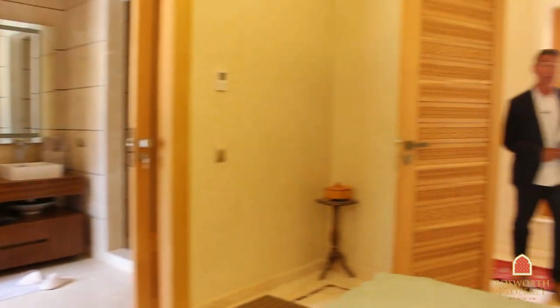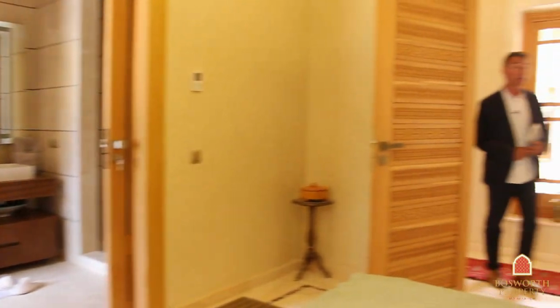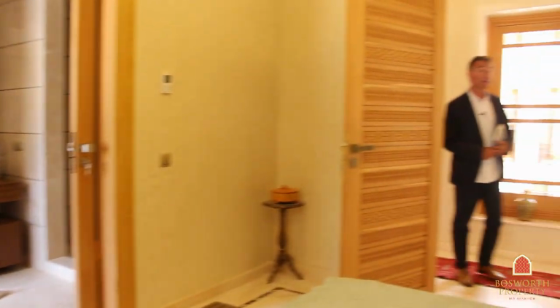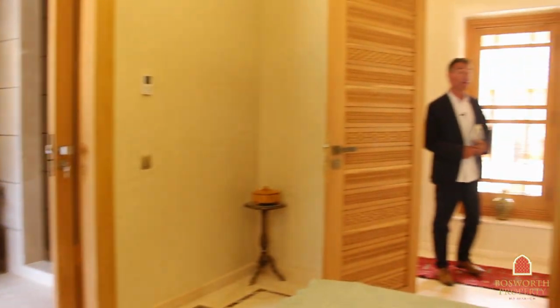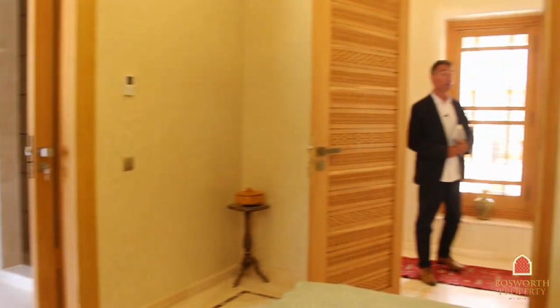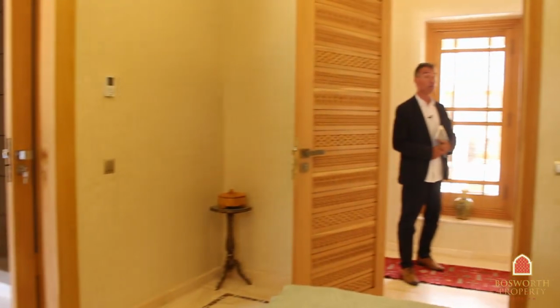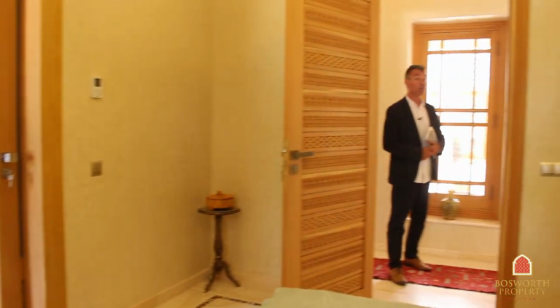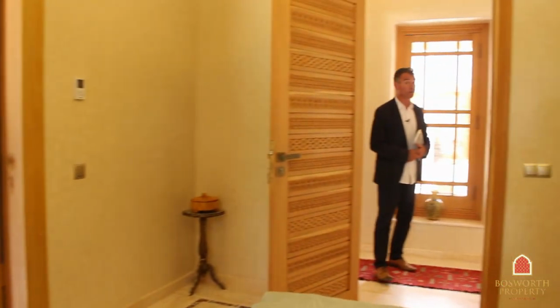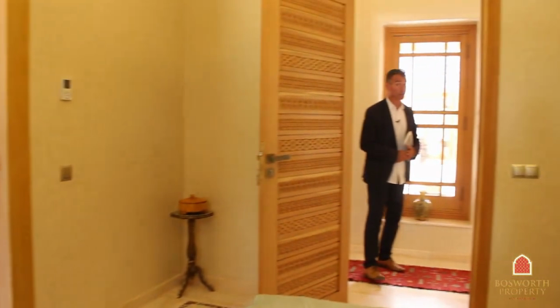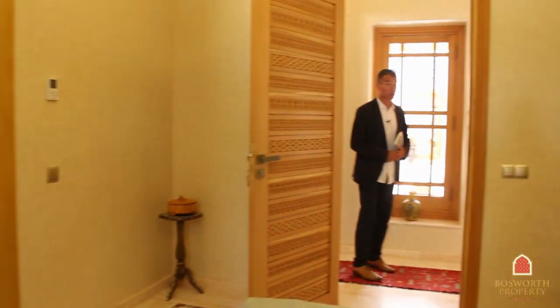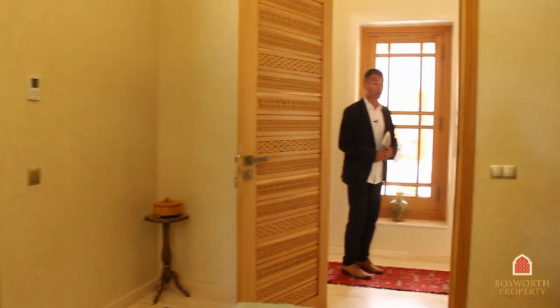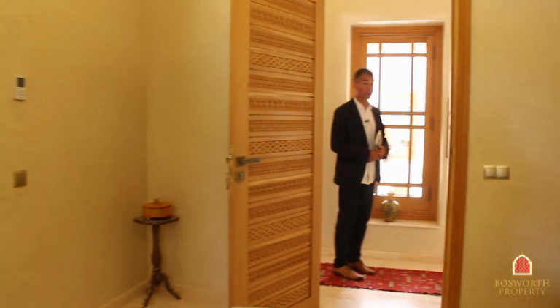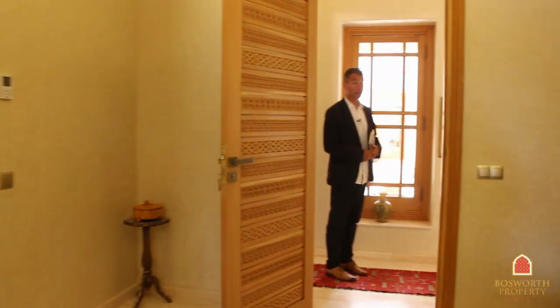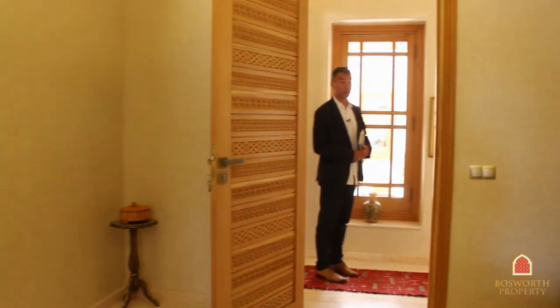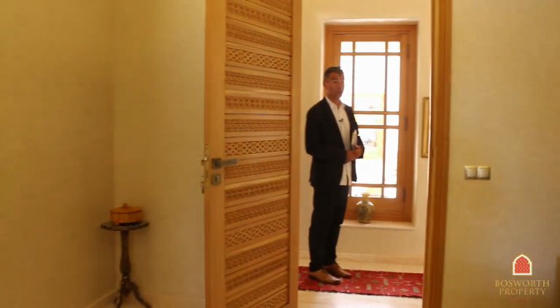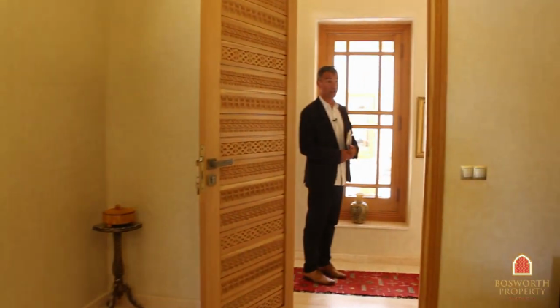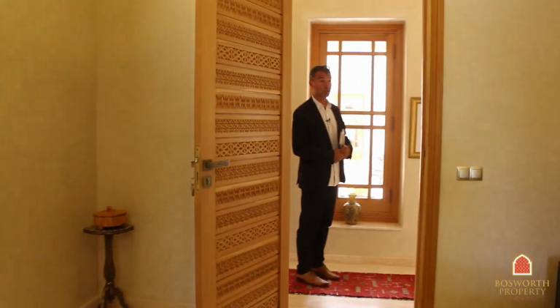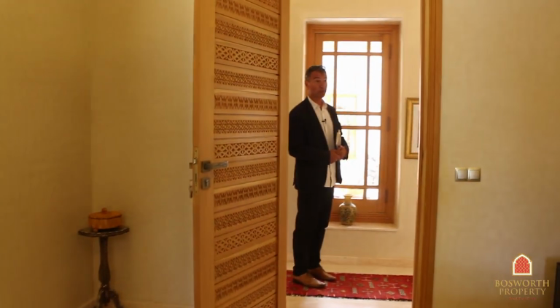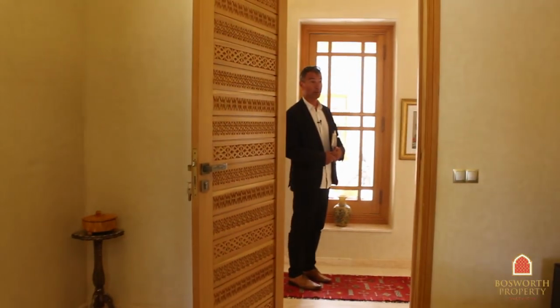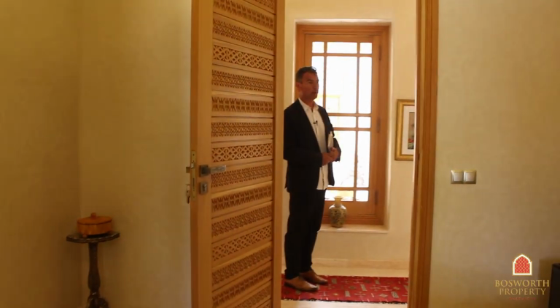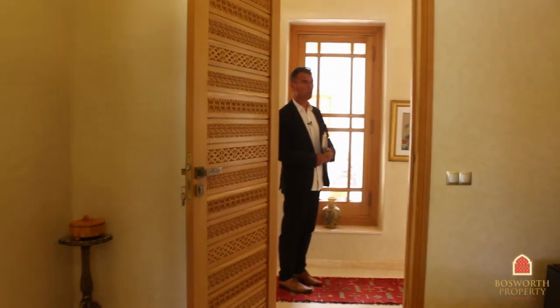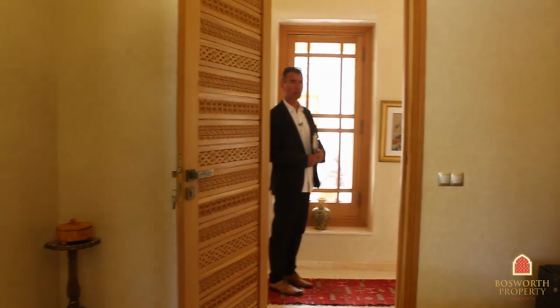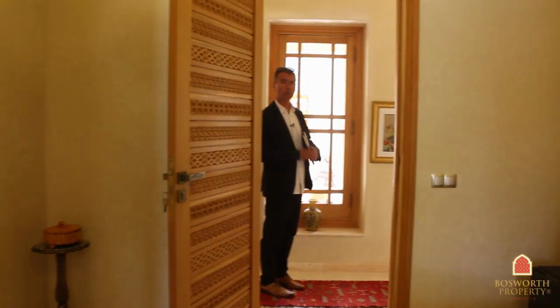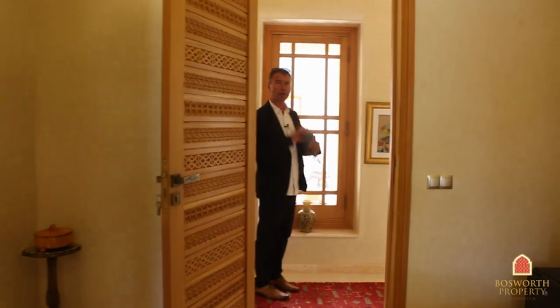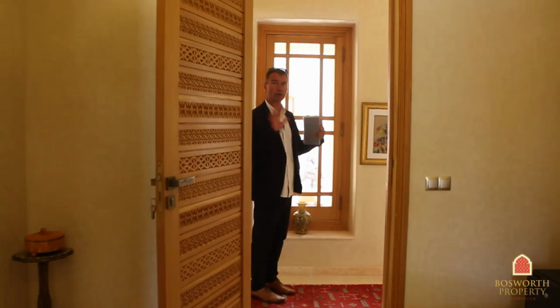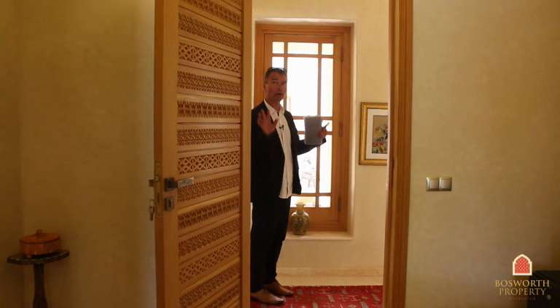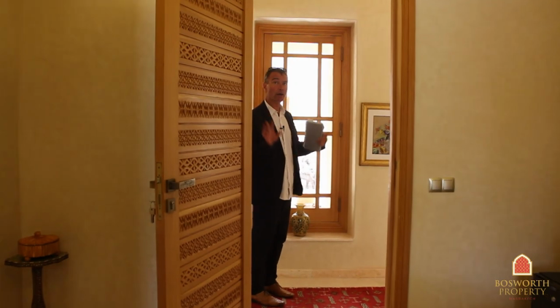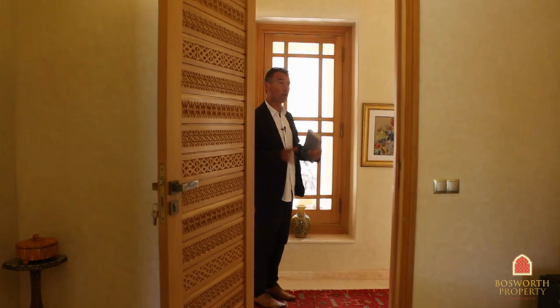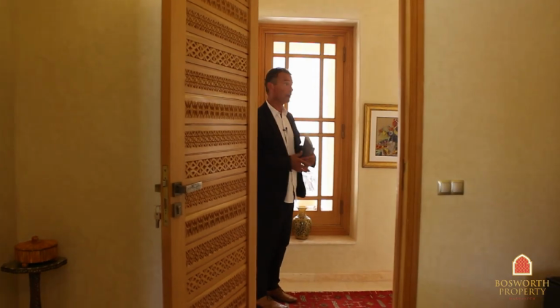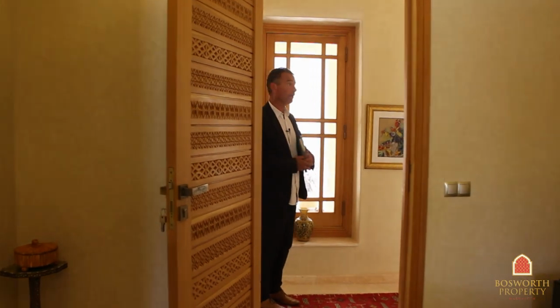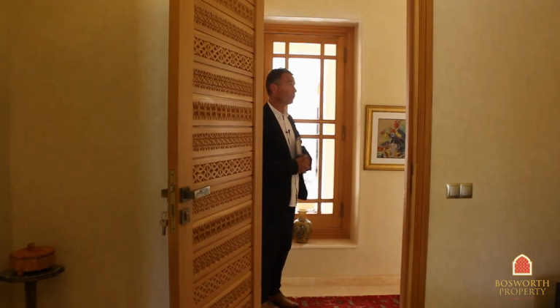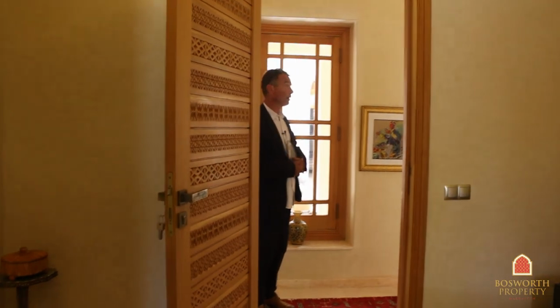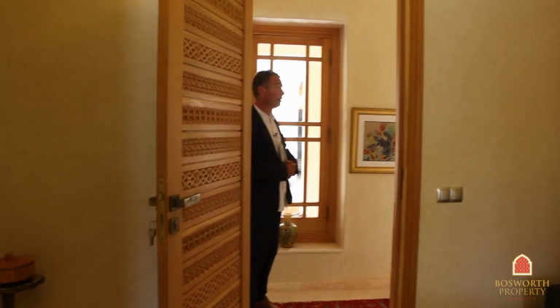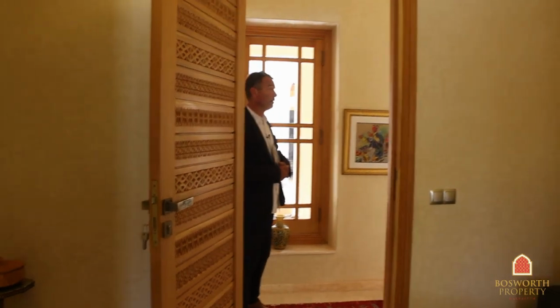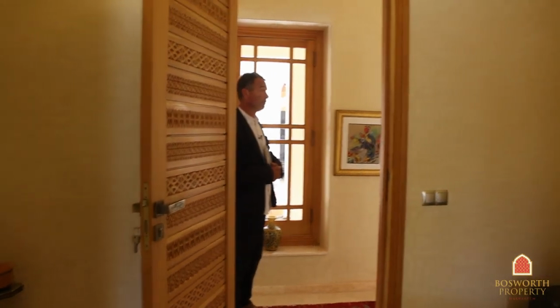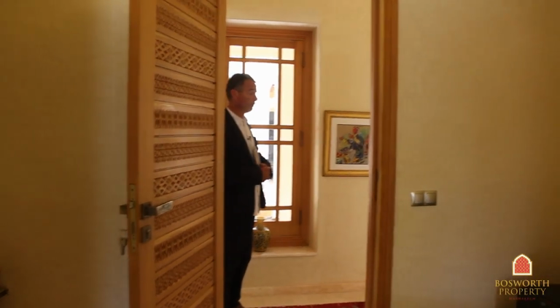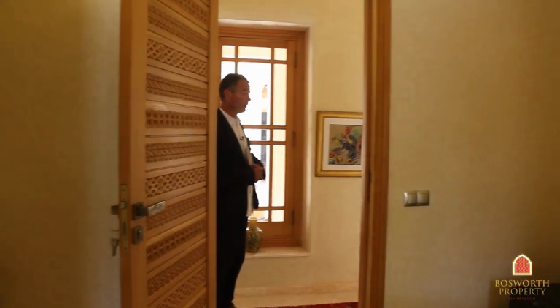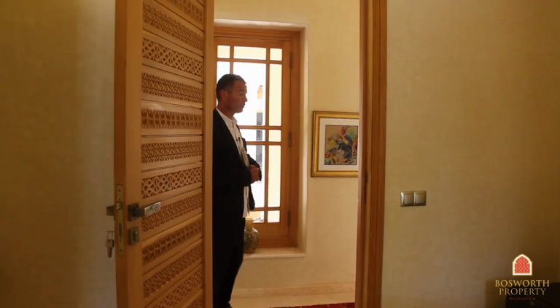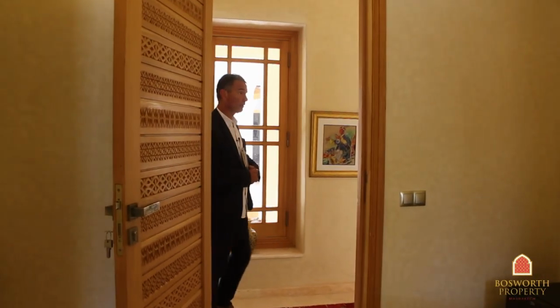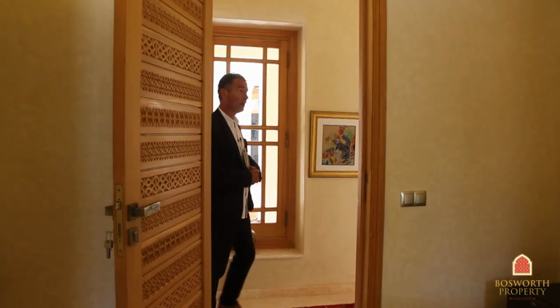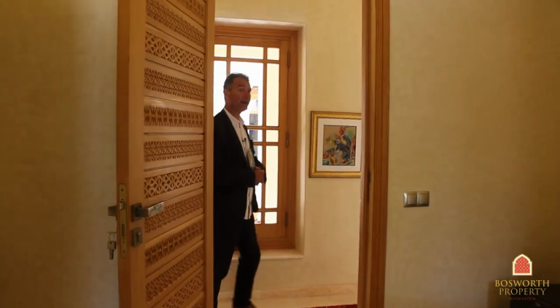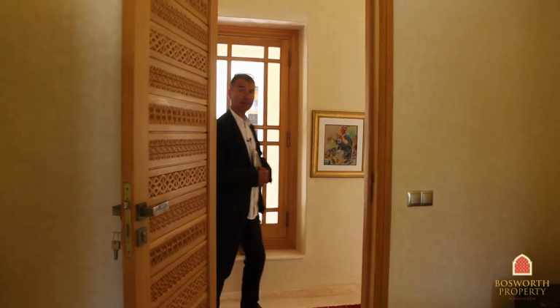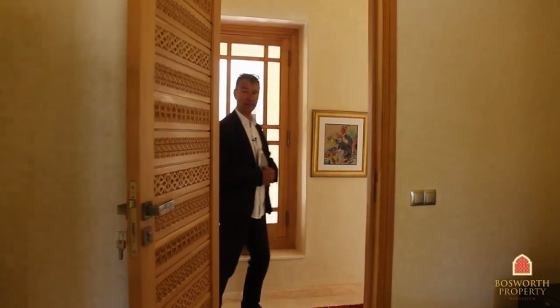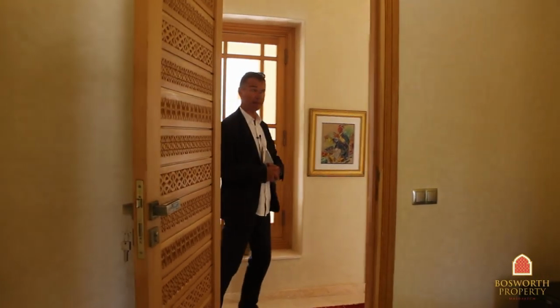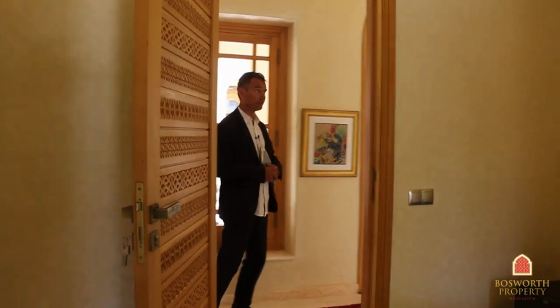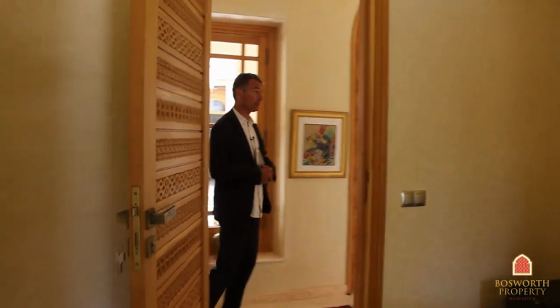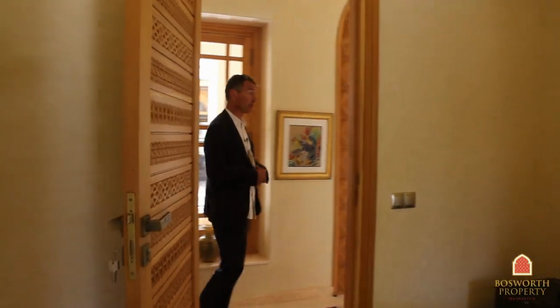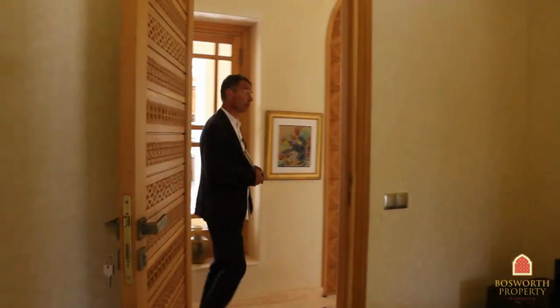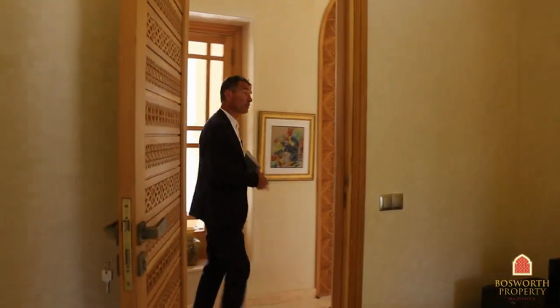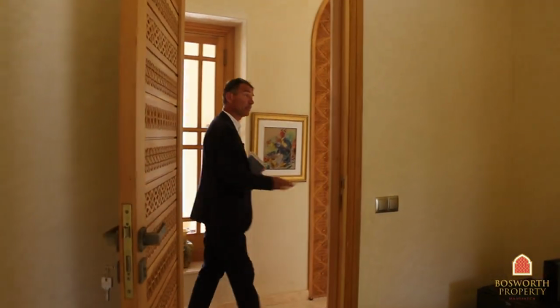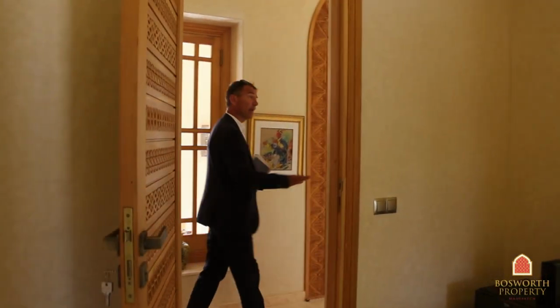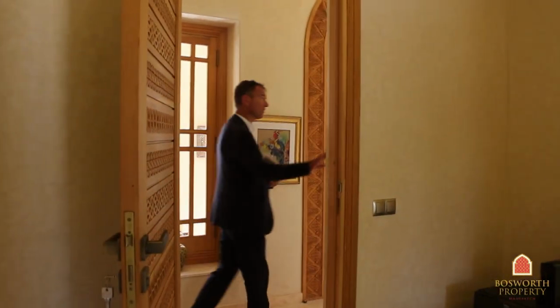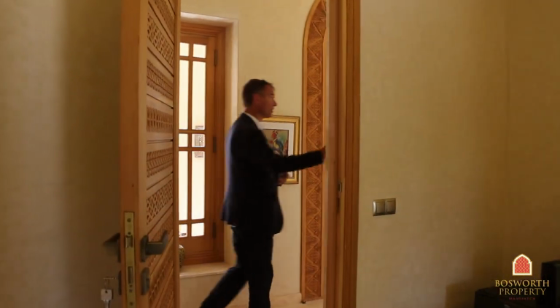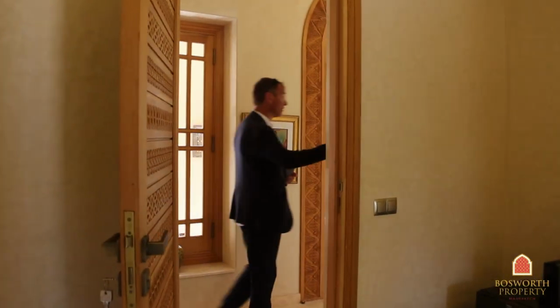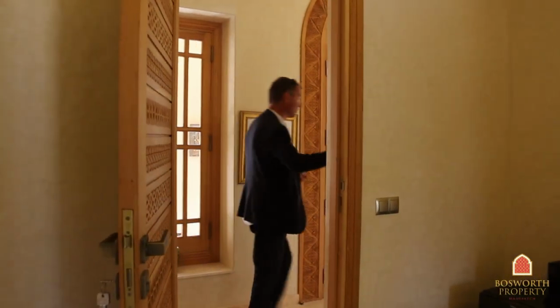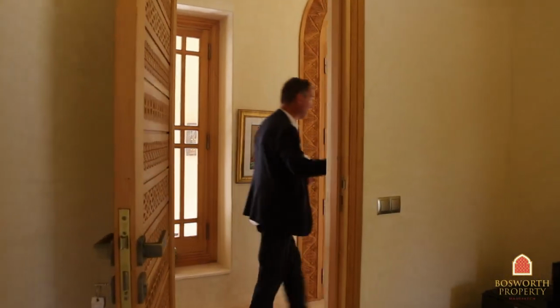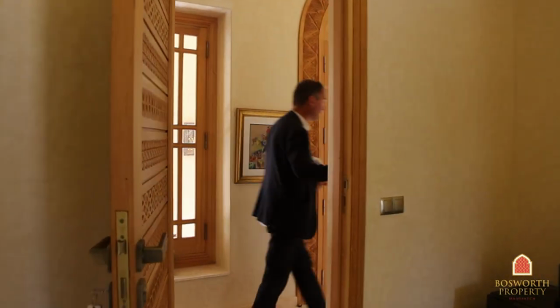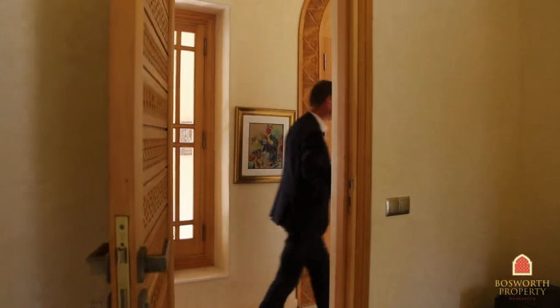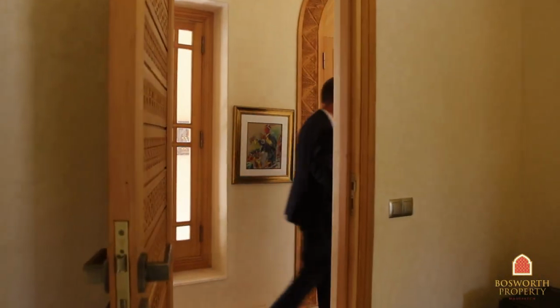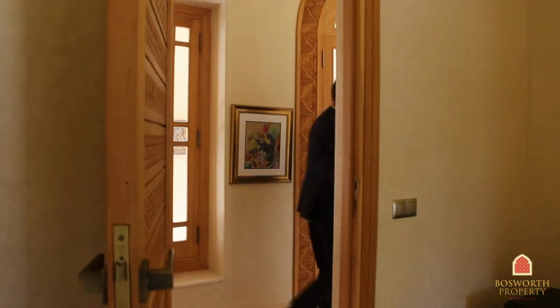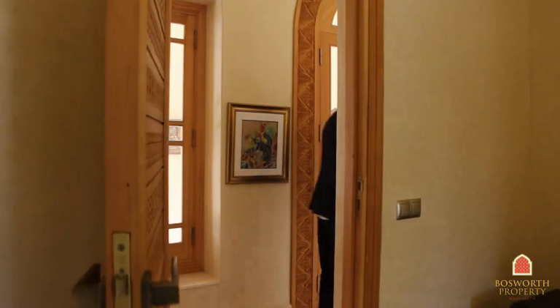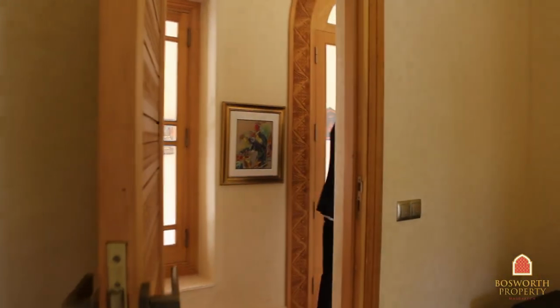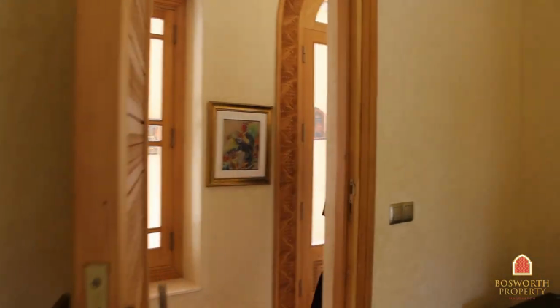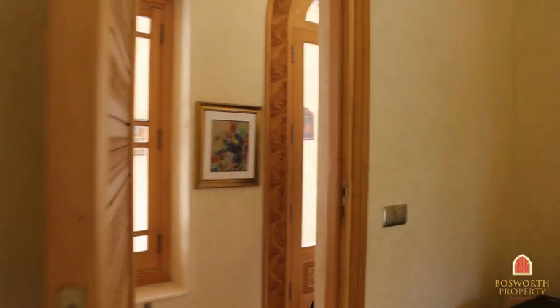A total of eight rooms of this quality — that's really superb. All original artwork everywhere, finished to the highest standards. You can see excellent tadelakt finishing here.